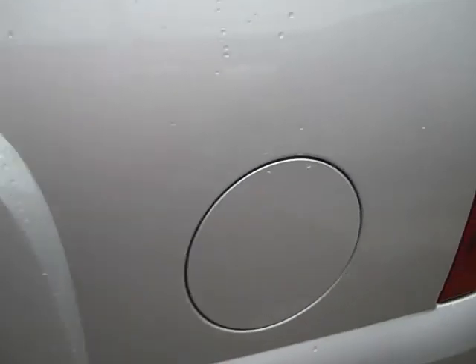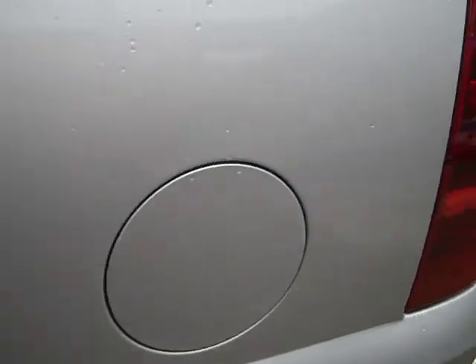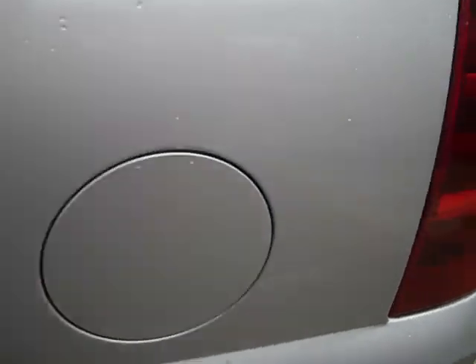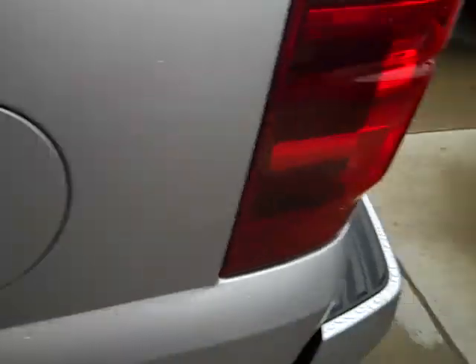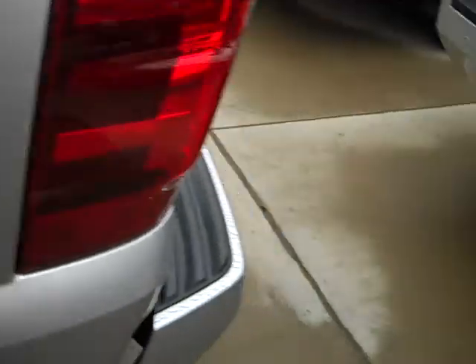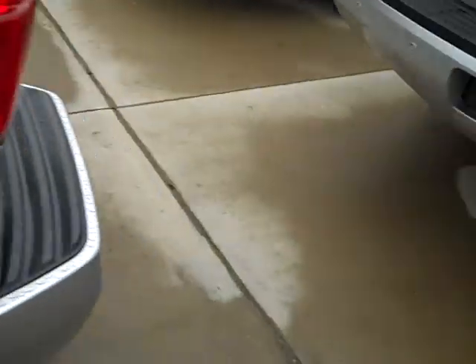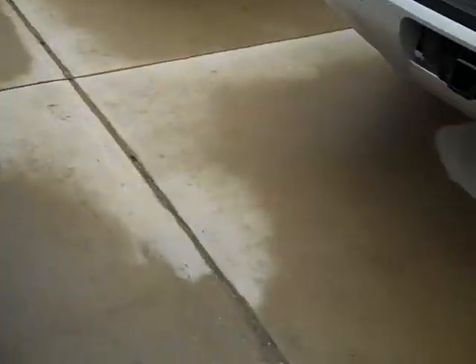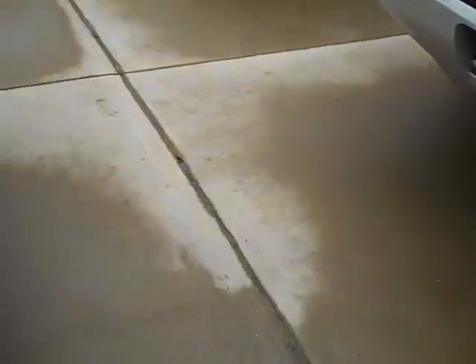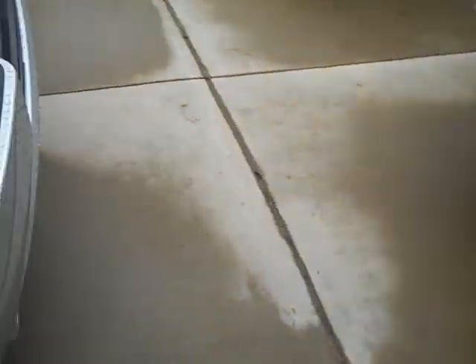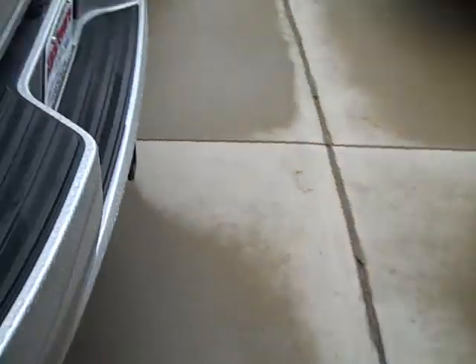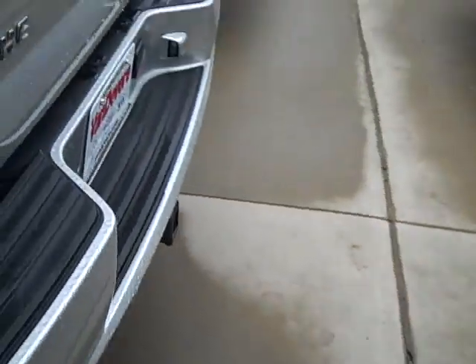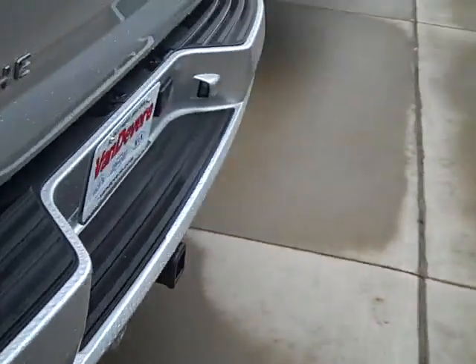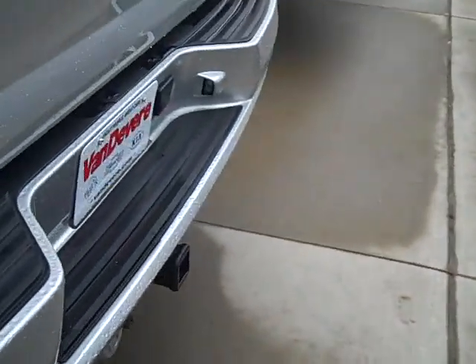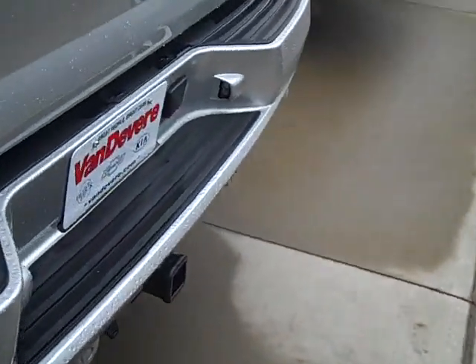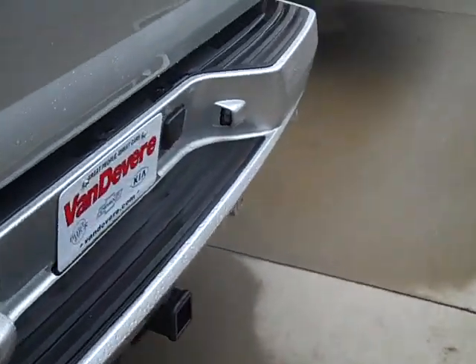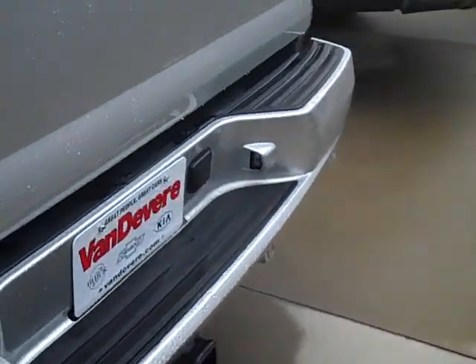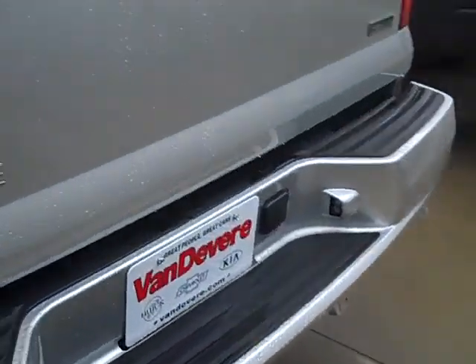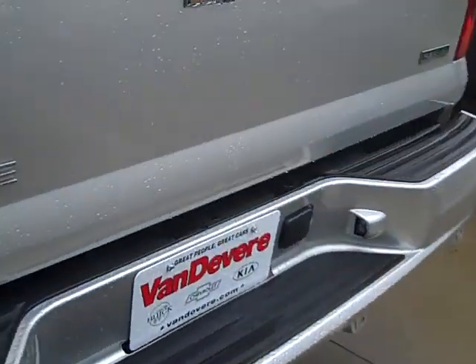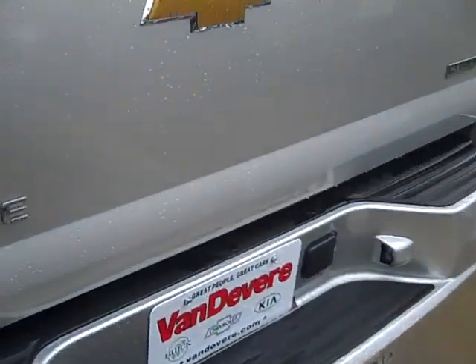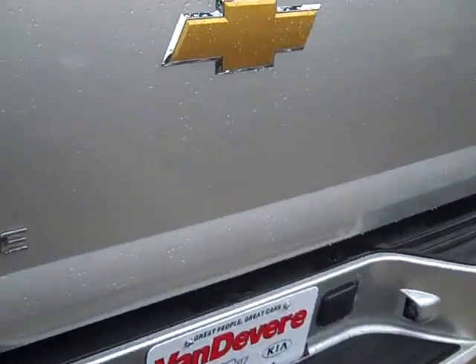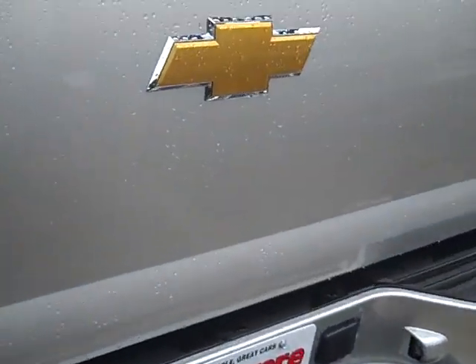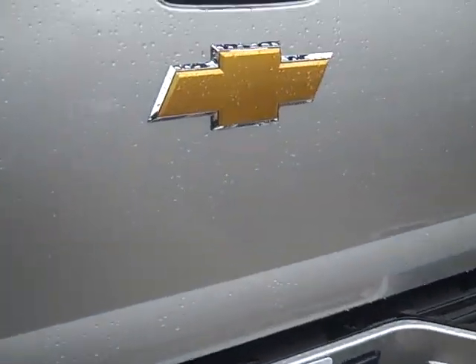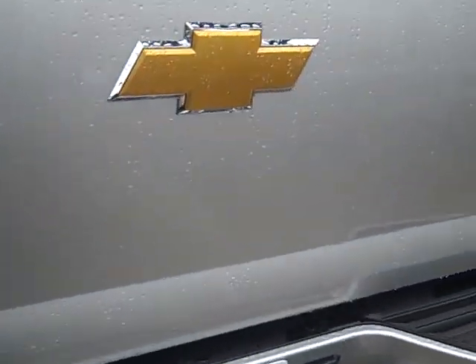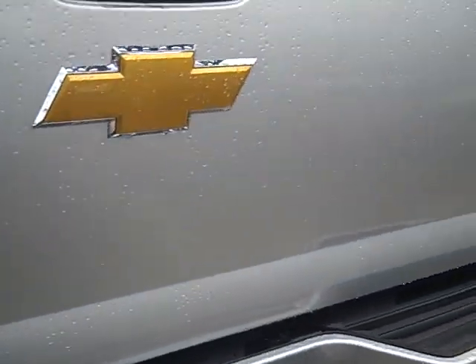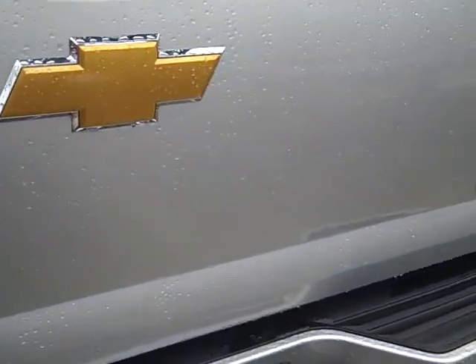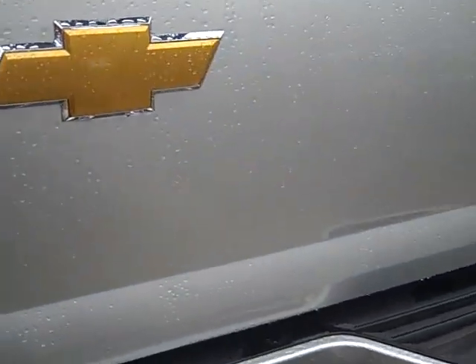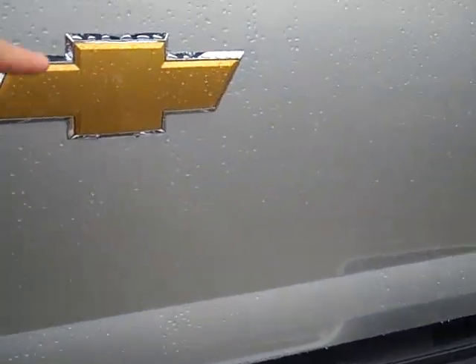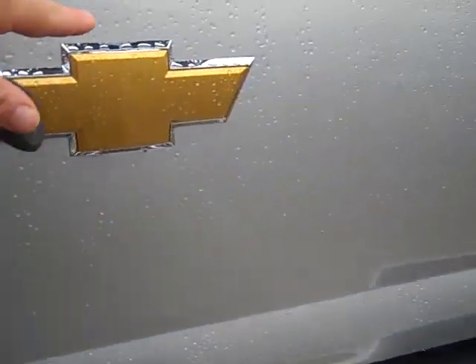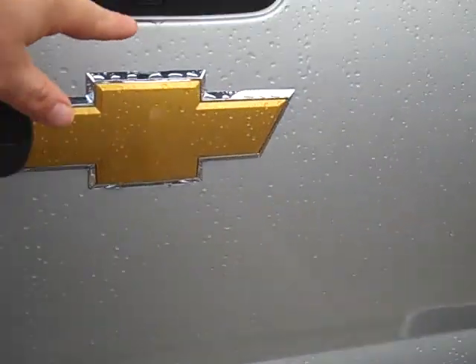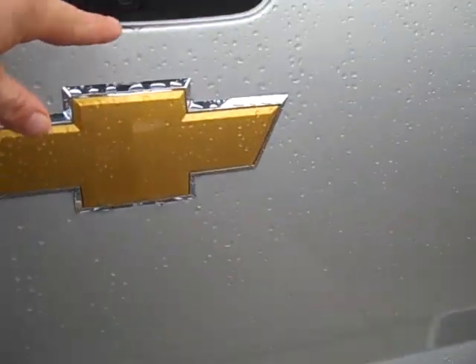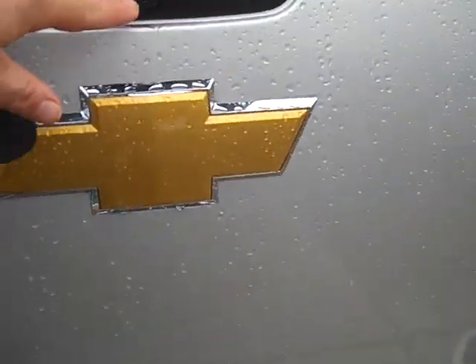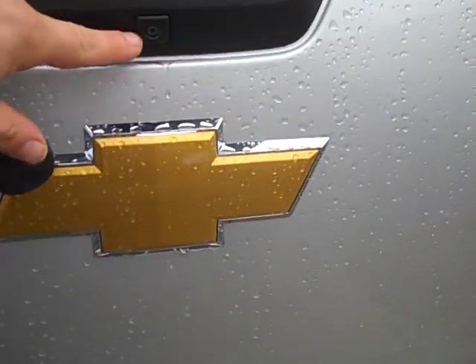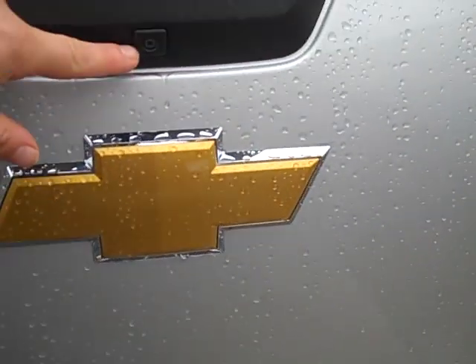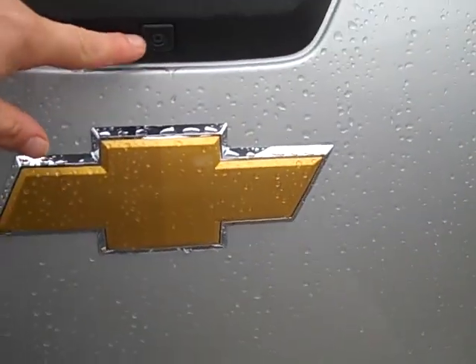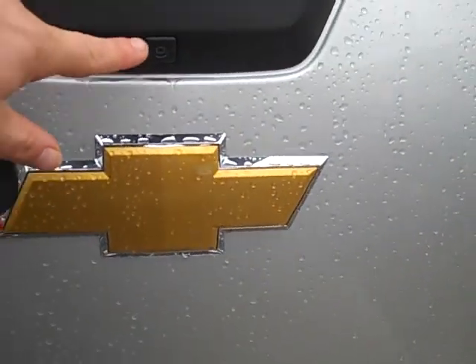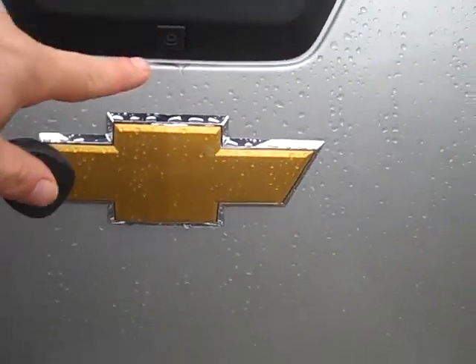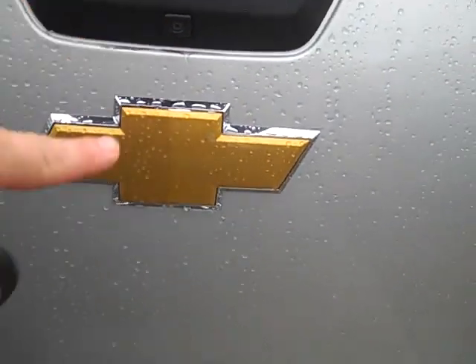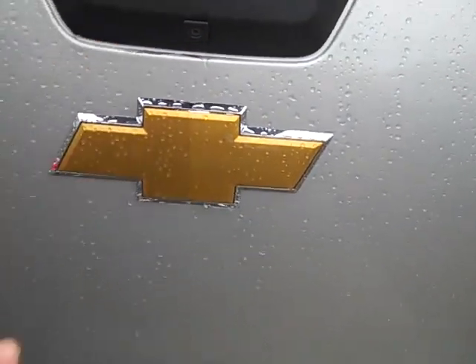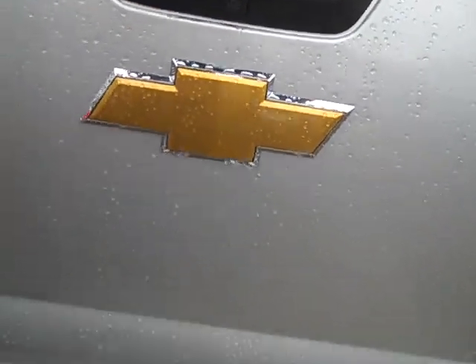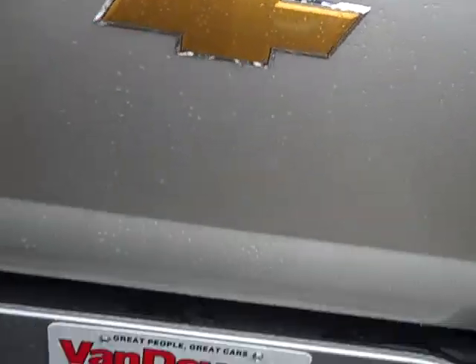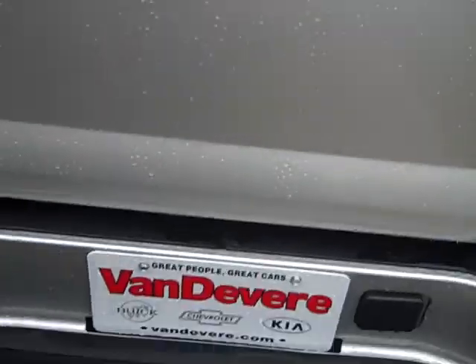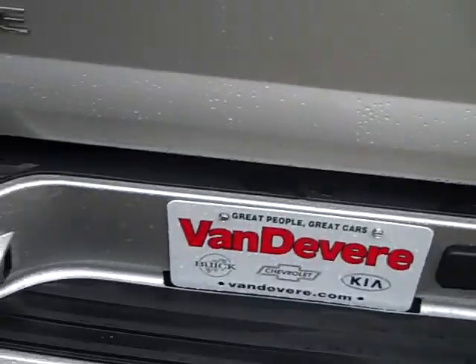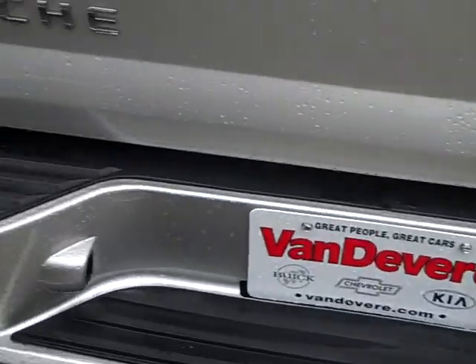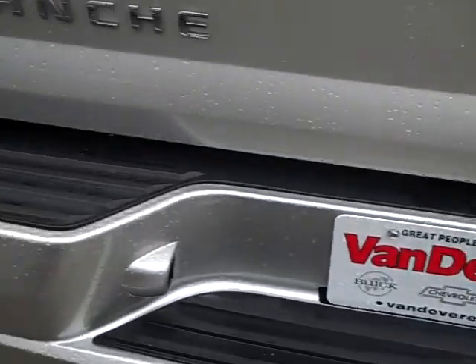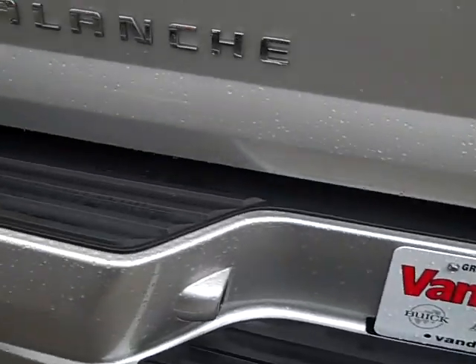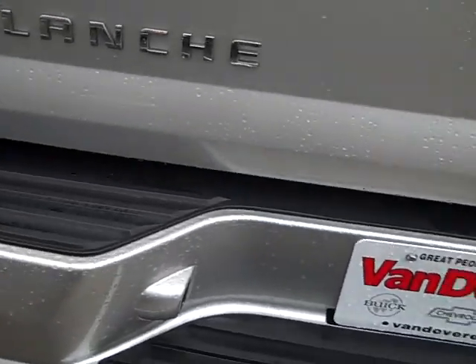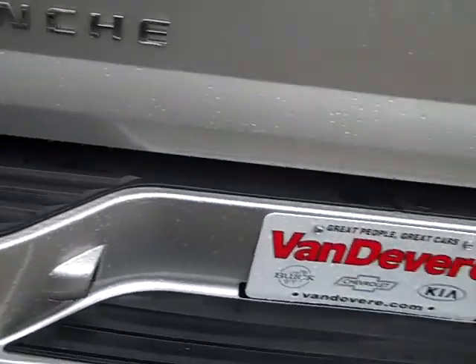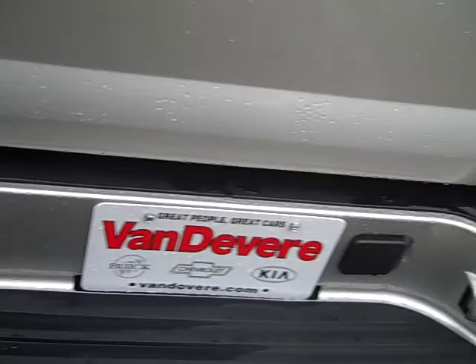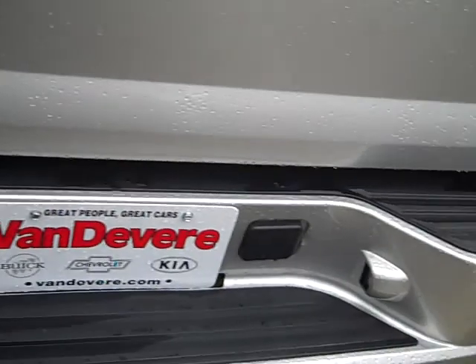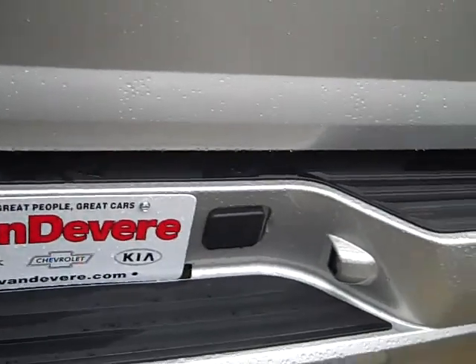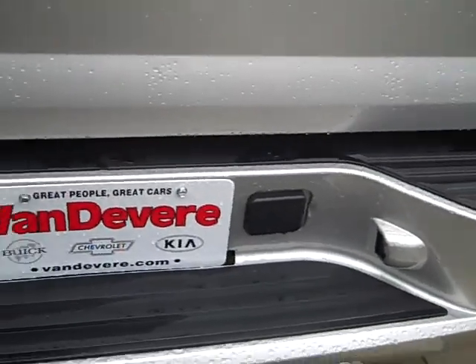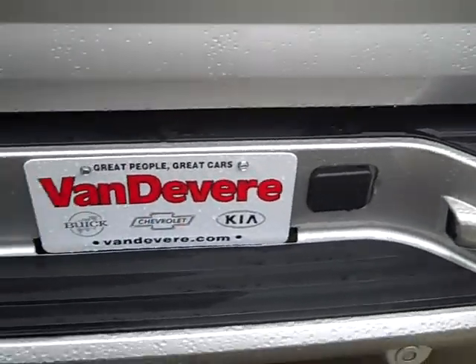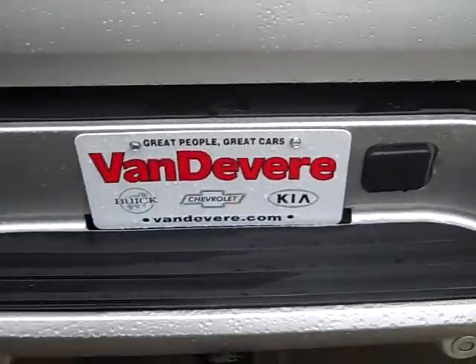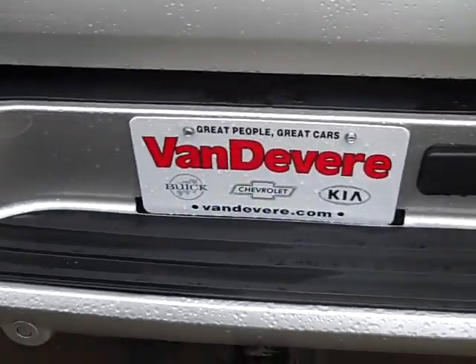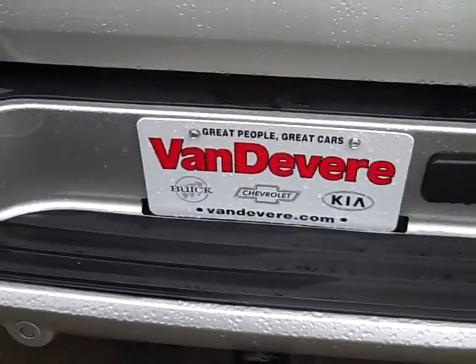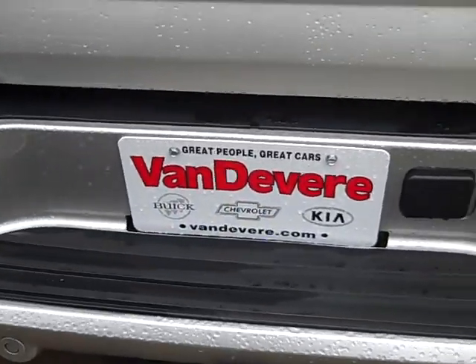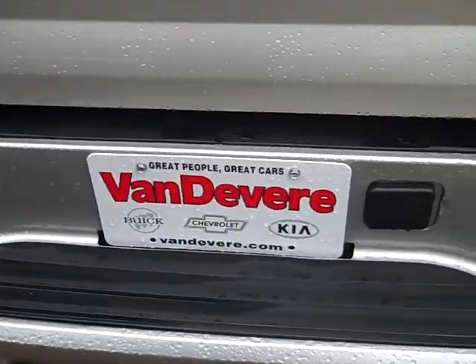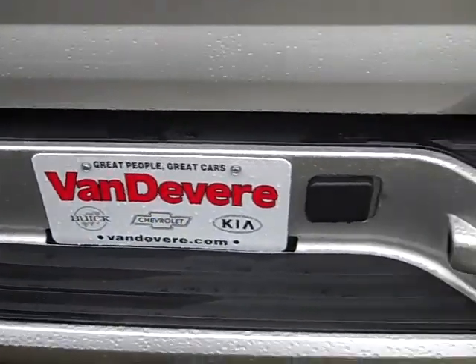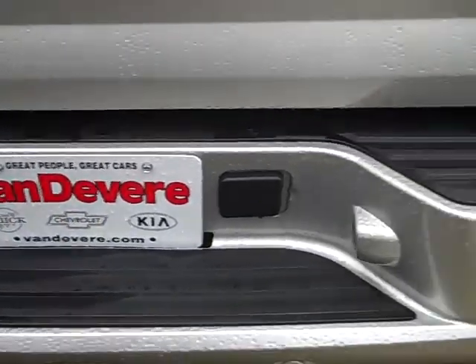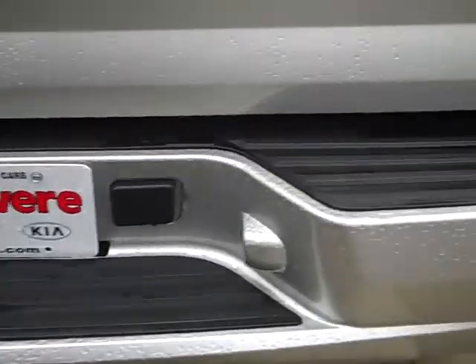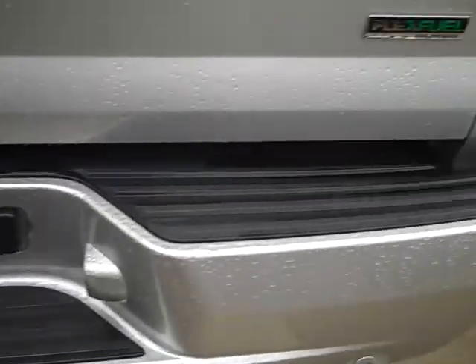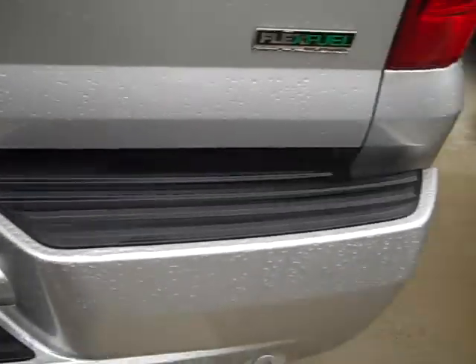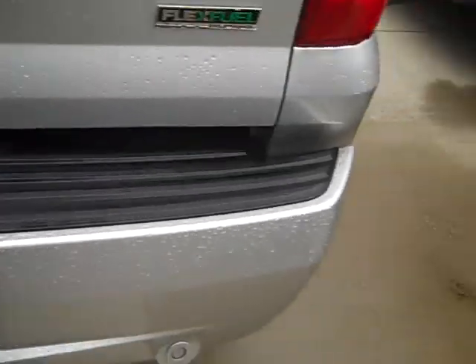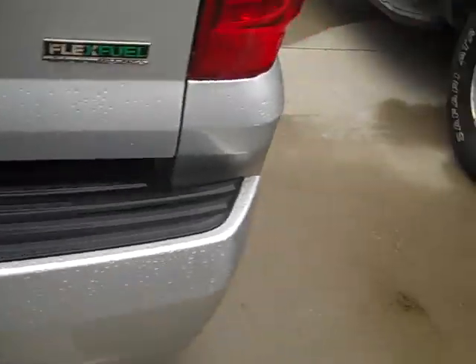Give you the back look here. You got a camera here, so you have a camera plus the backup sensing, tow package.